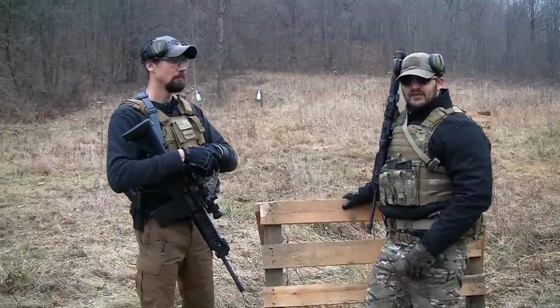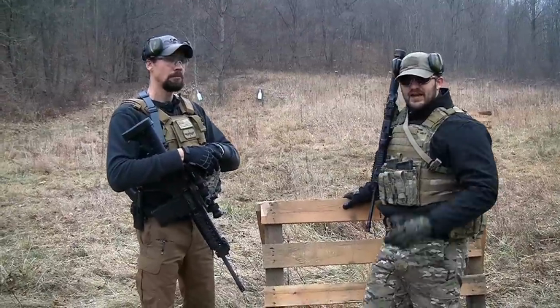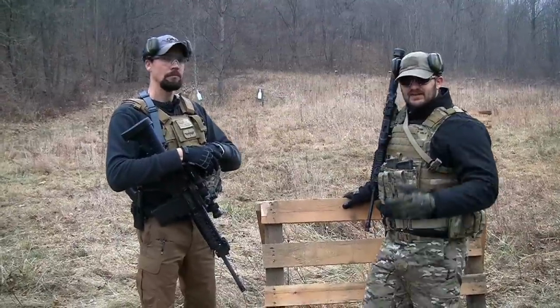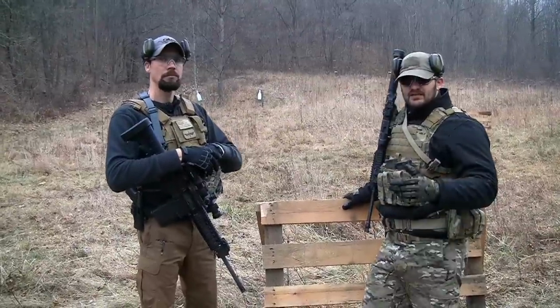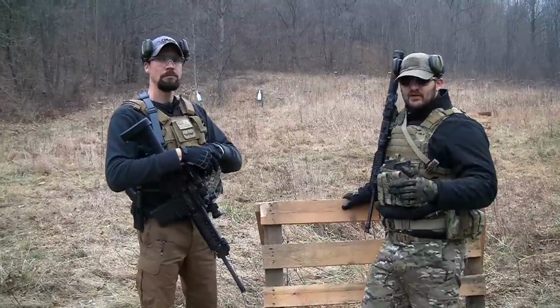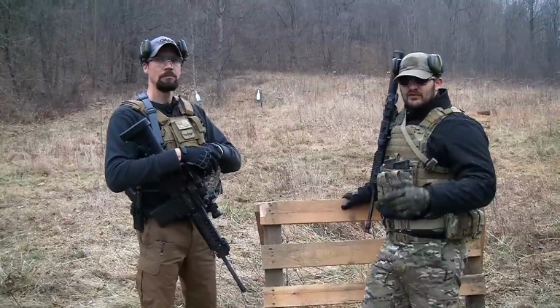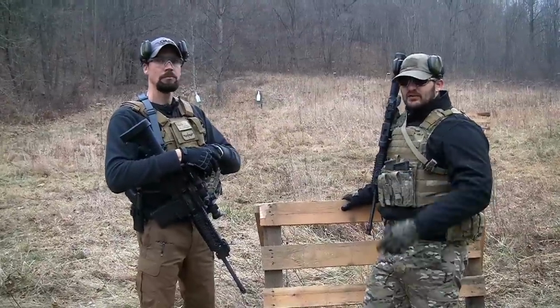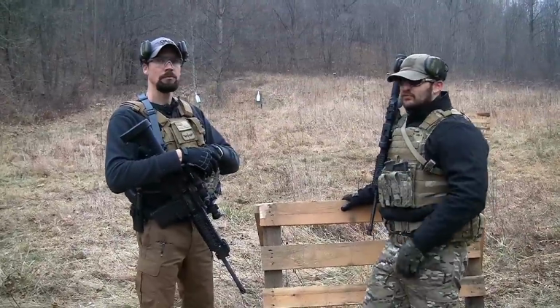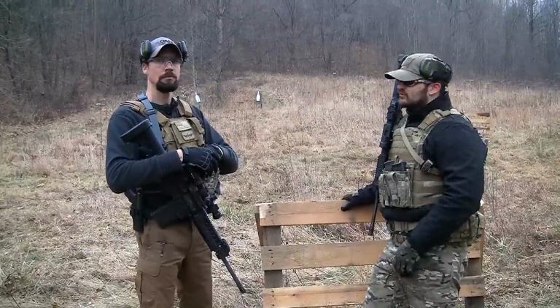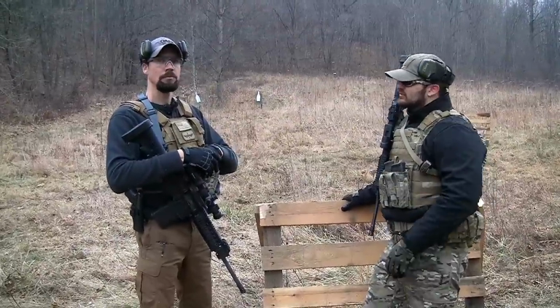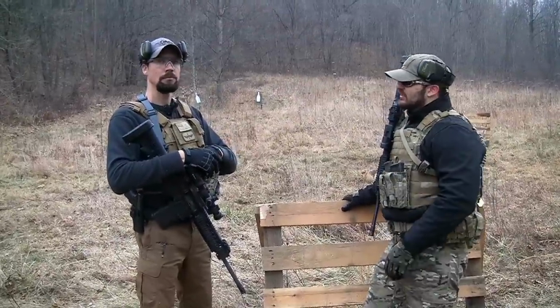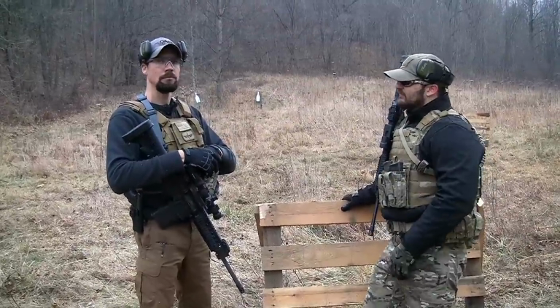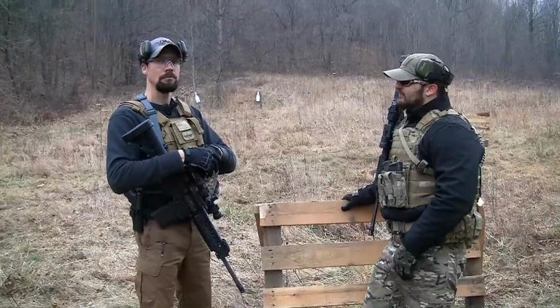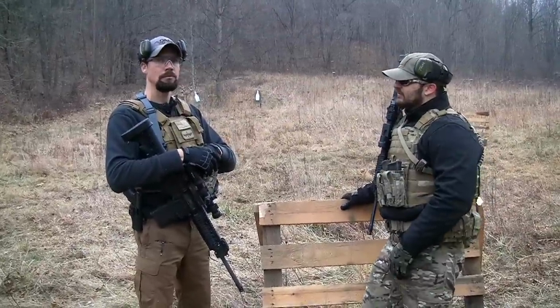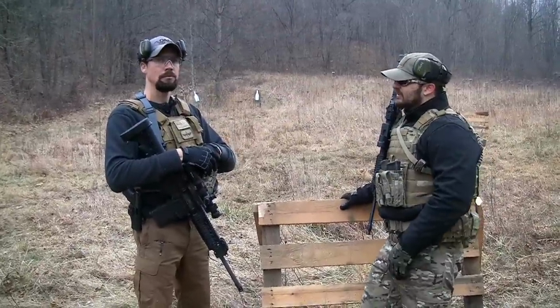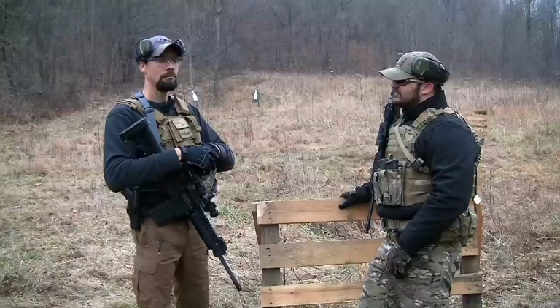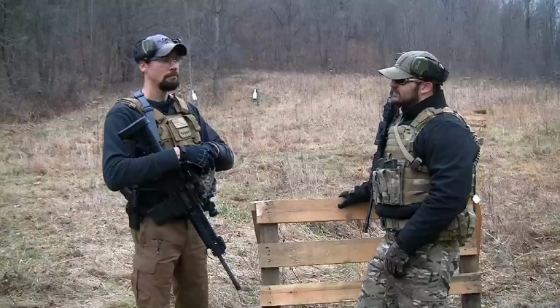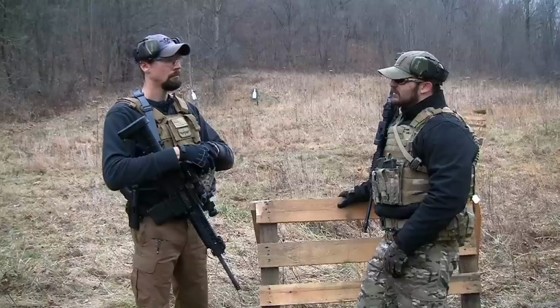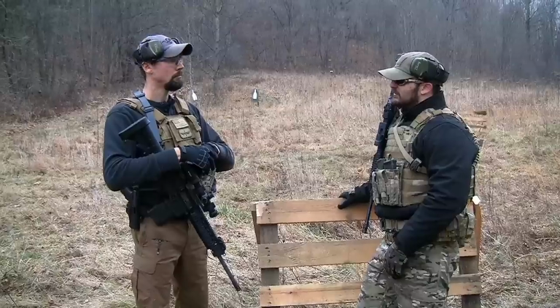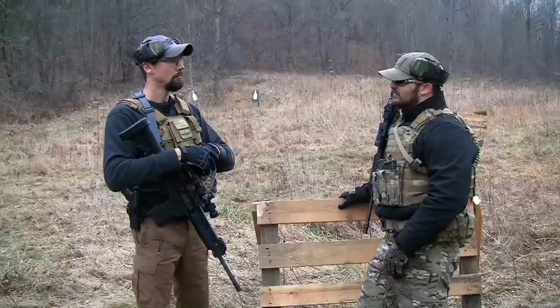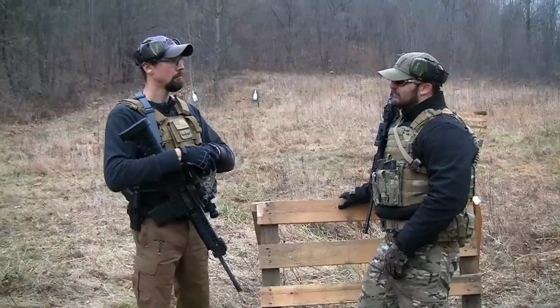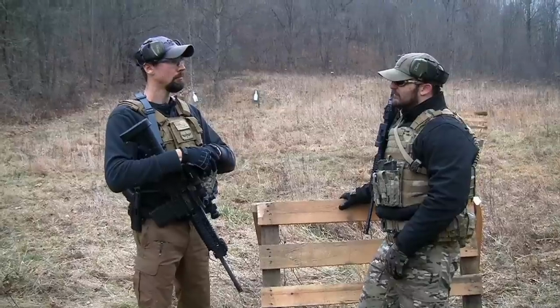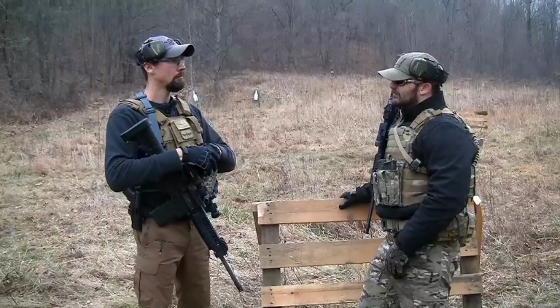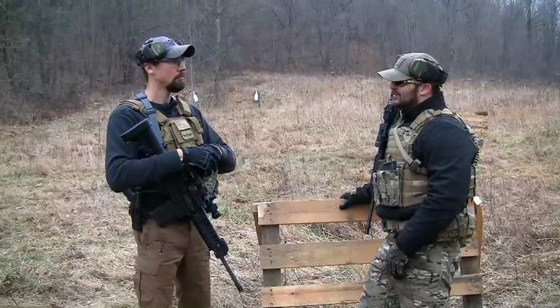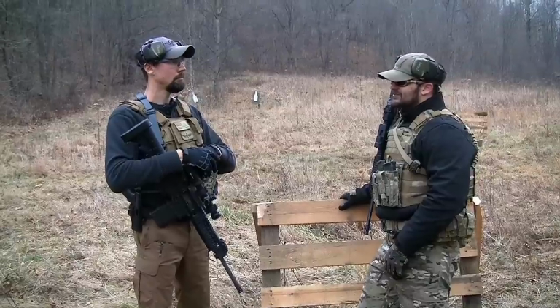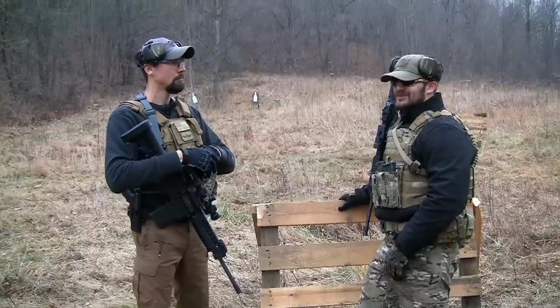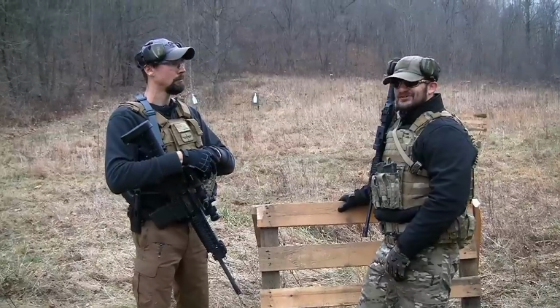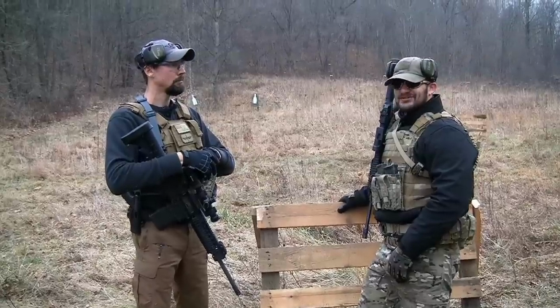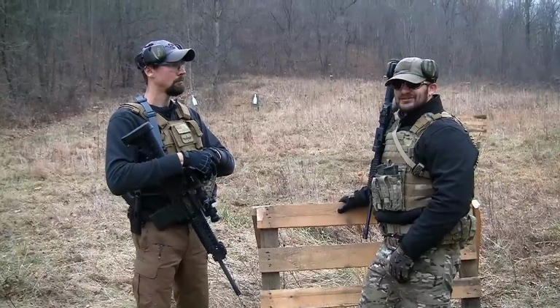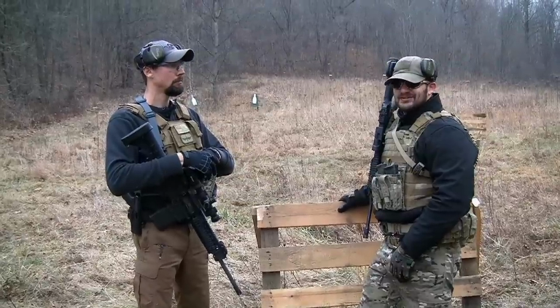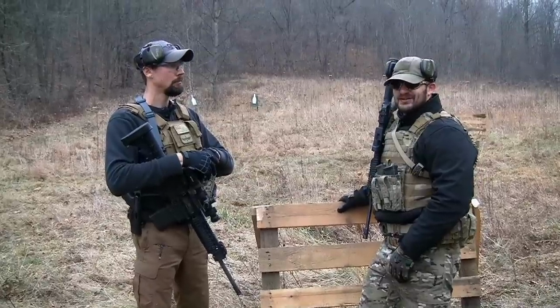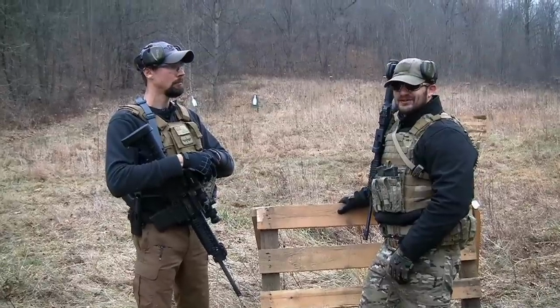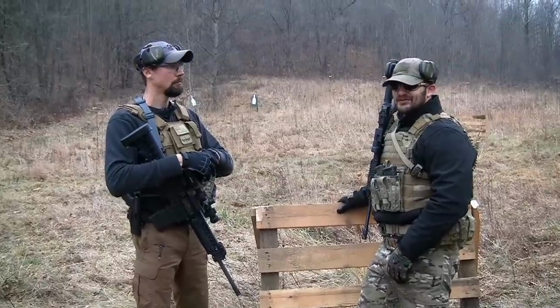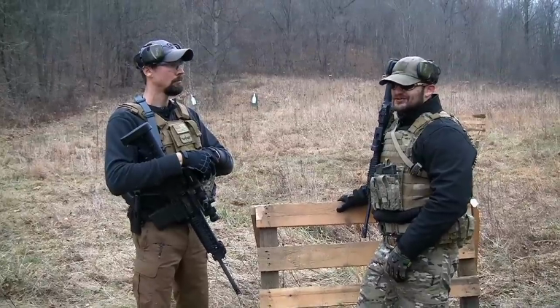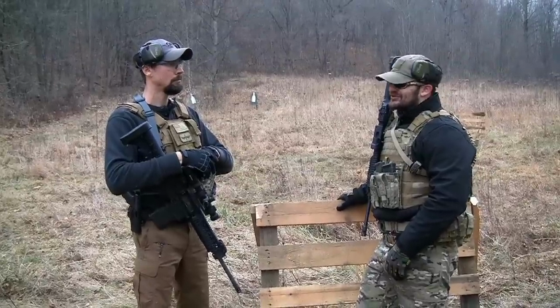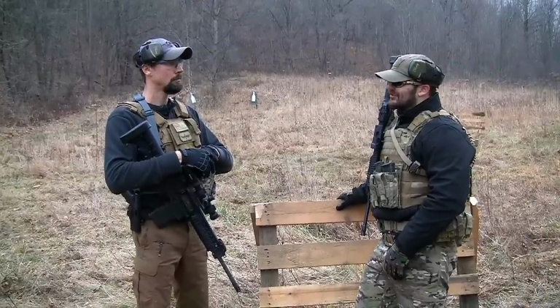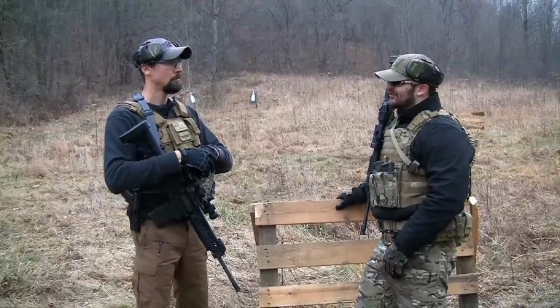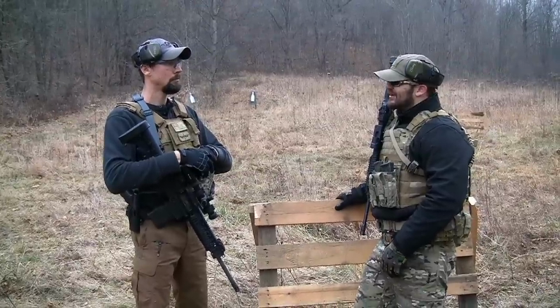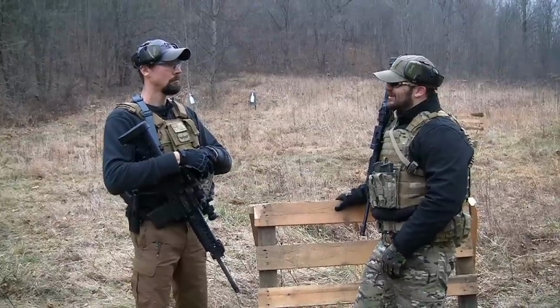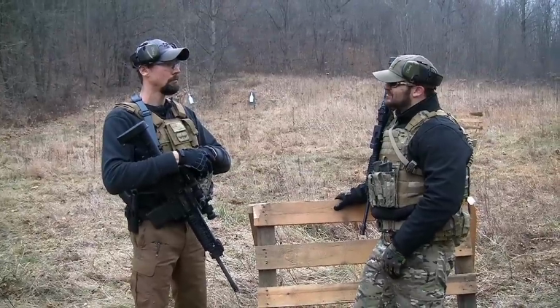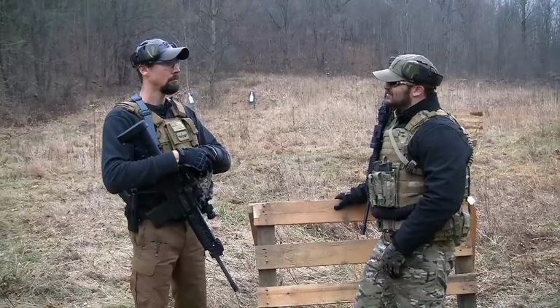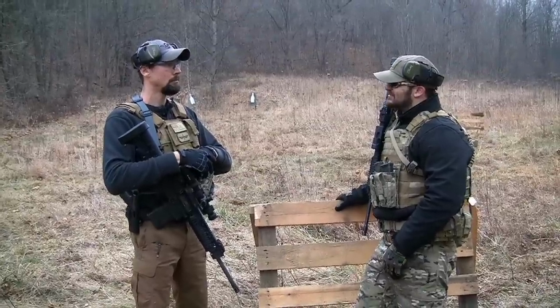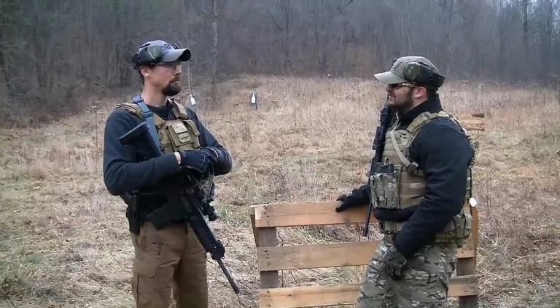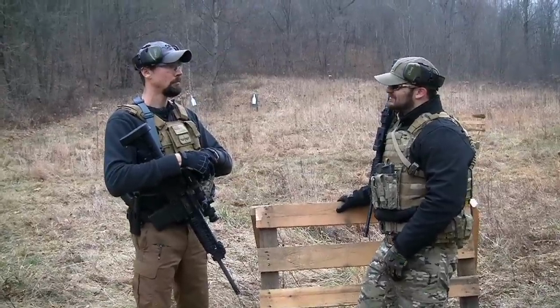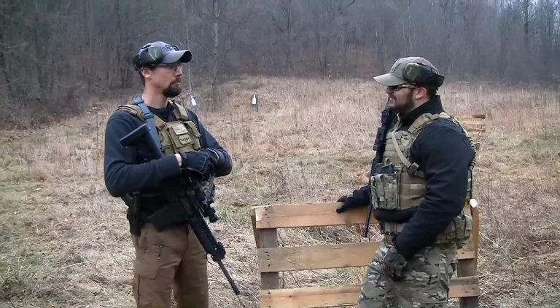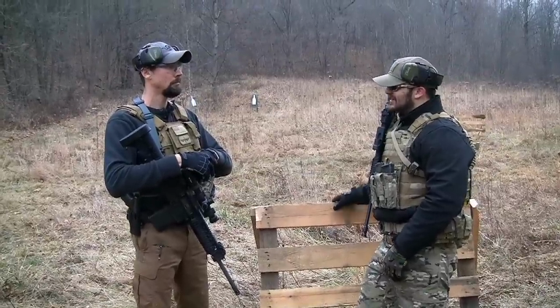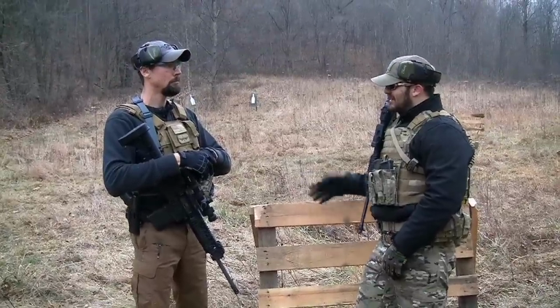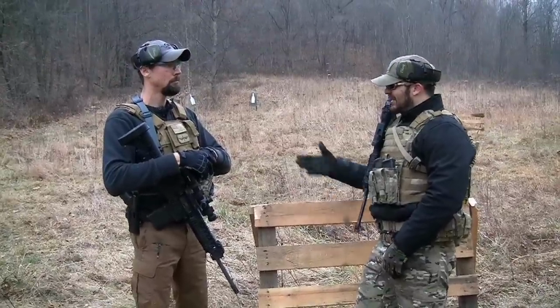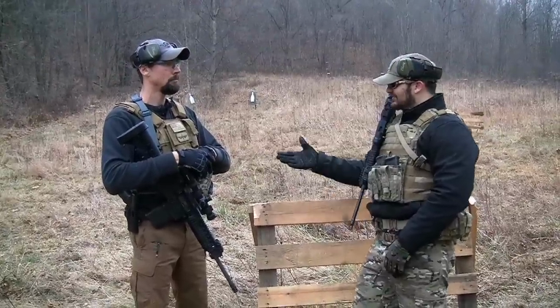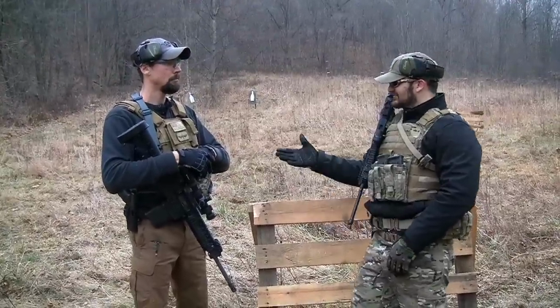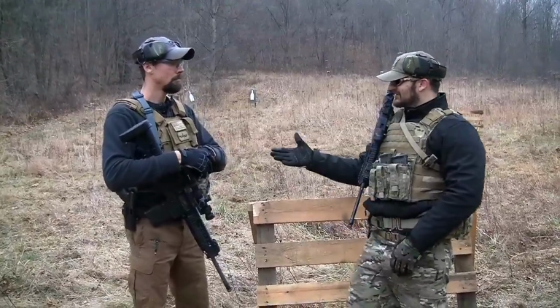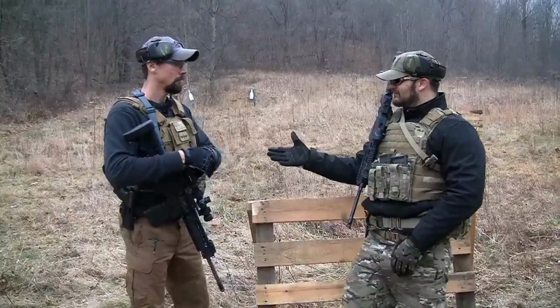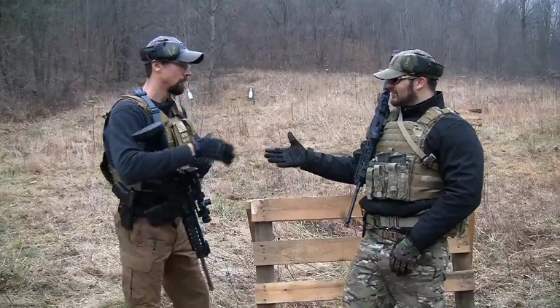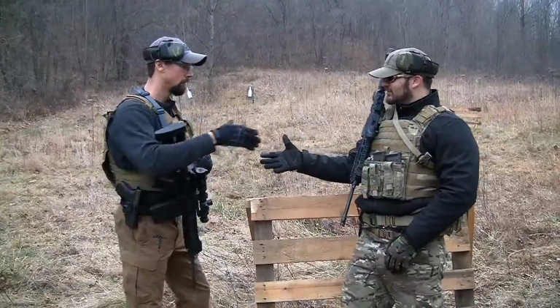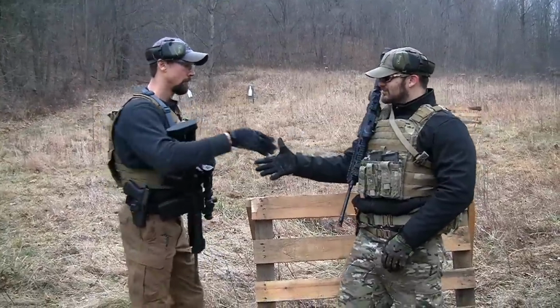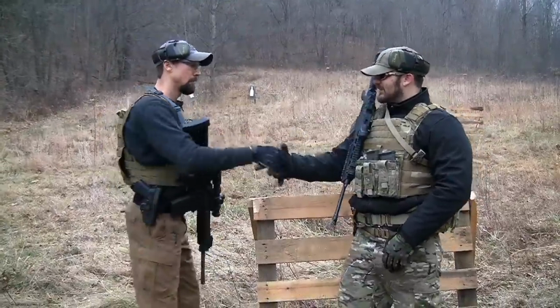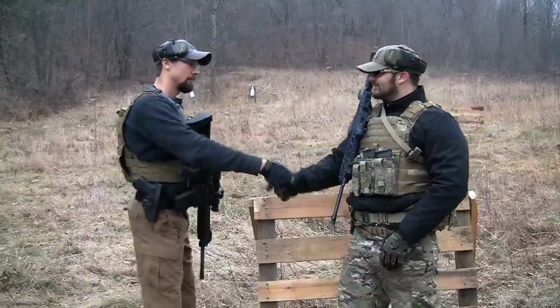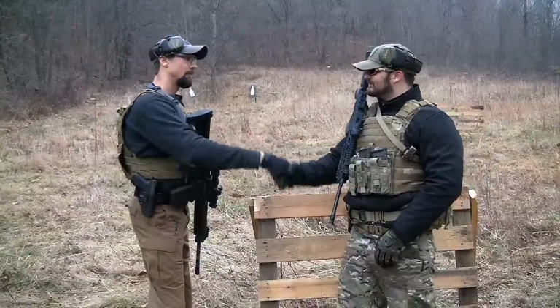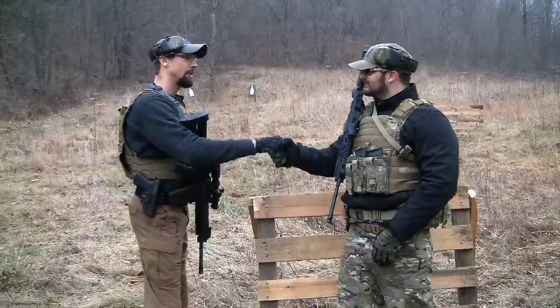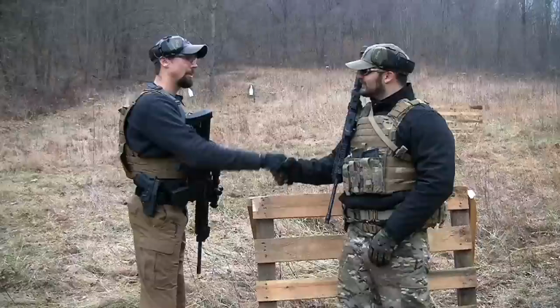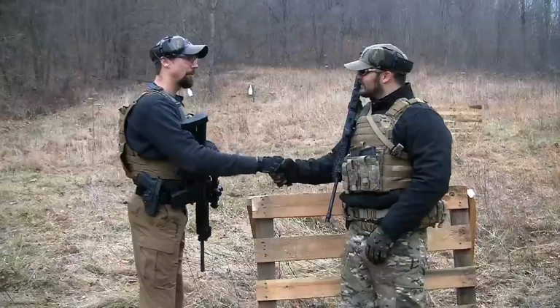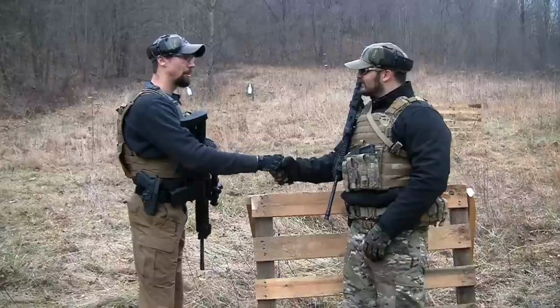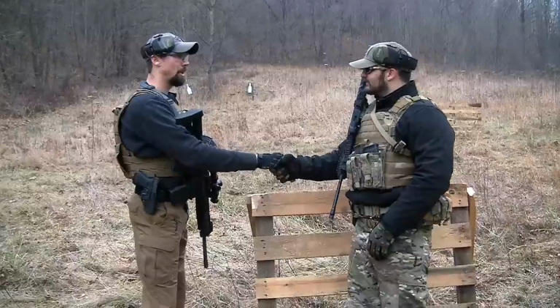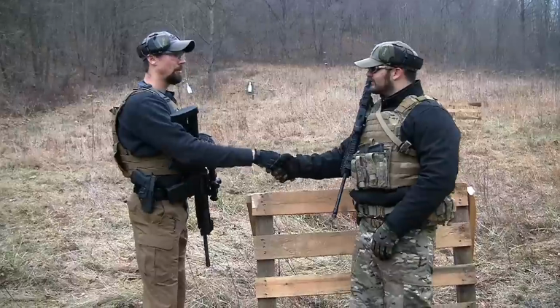That is all the cool stuff coming from Asymmetric Technologies on their ASP system. Alex, thank you very much, man. Thanks a lot for coming out.